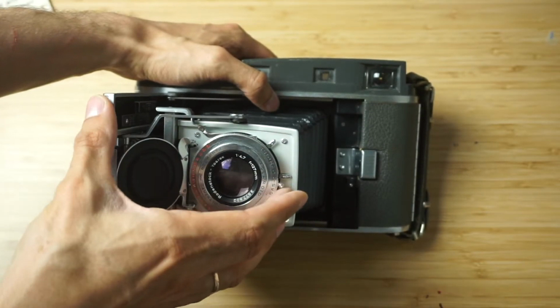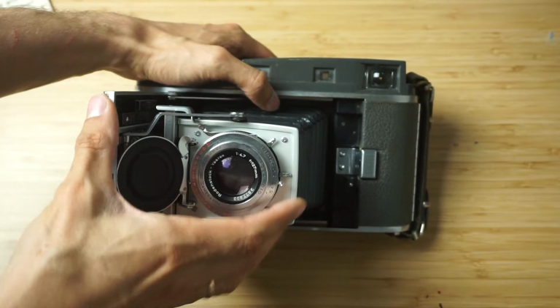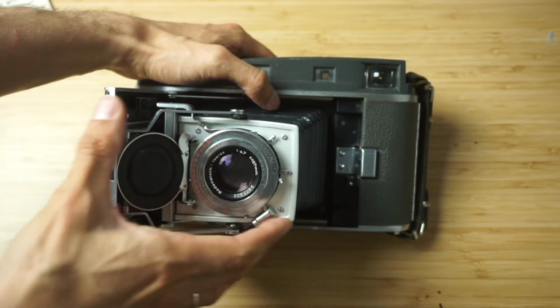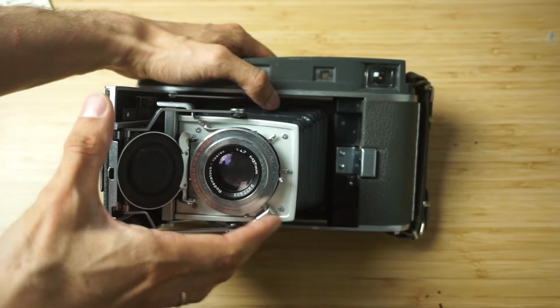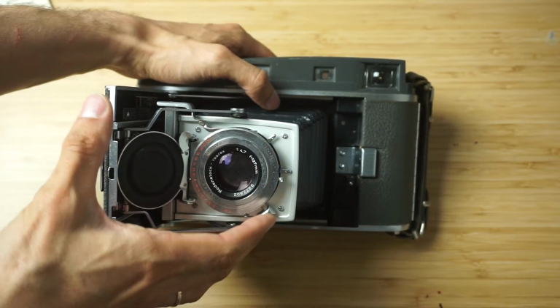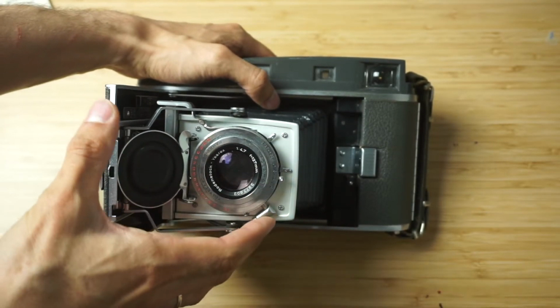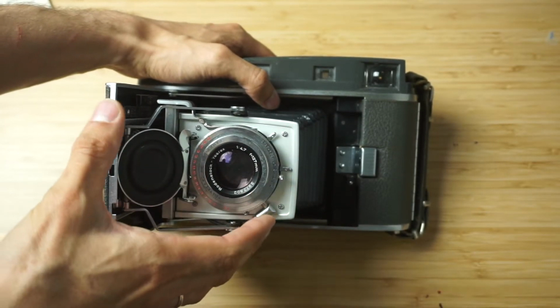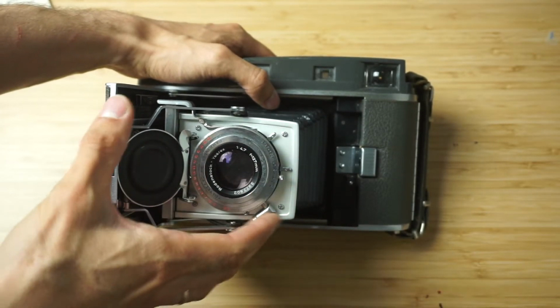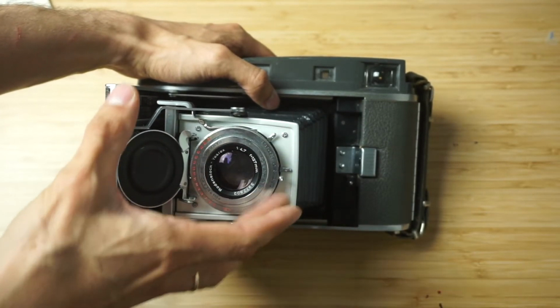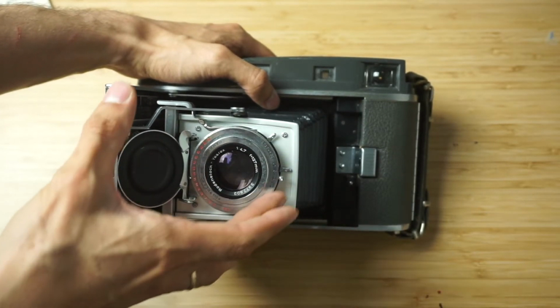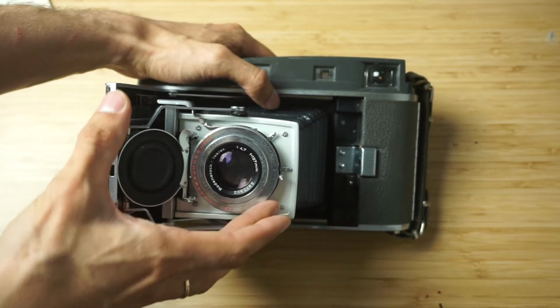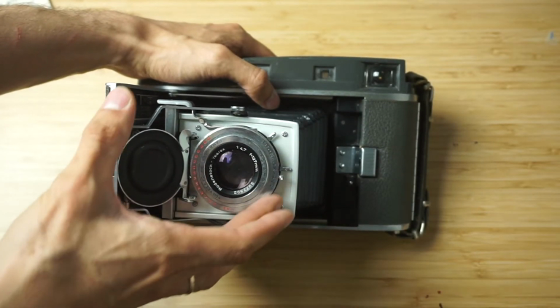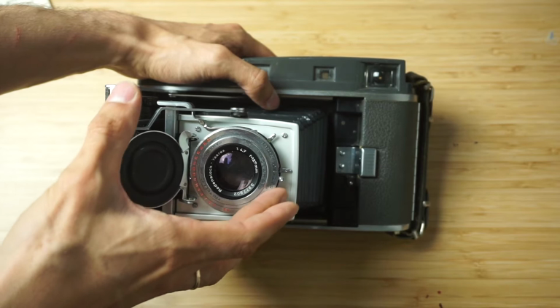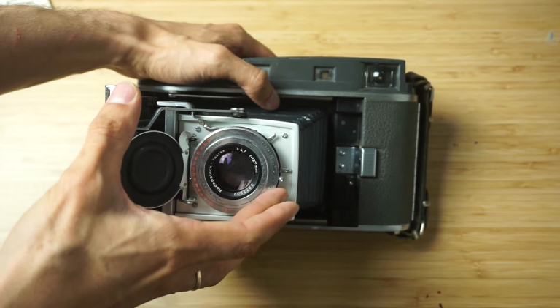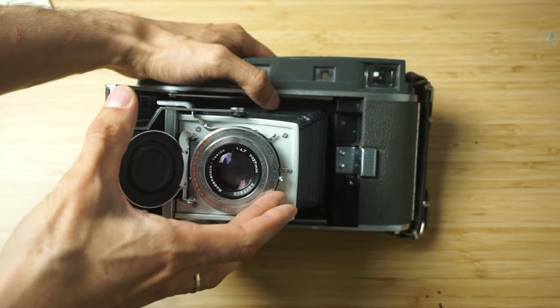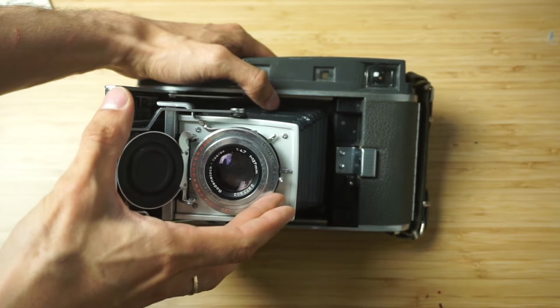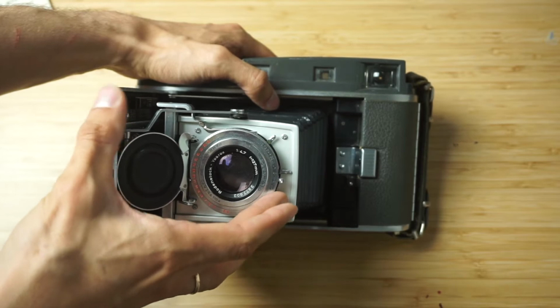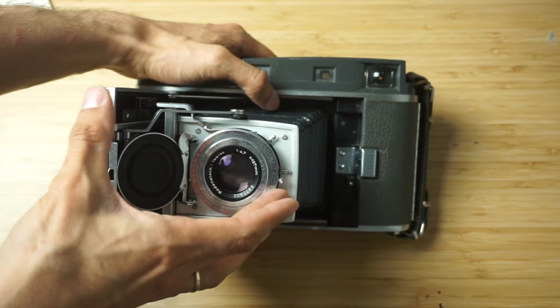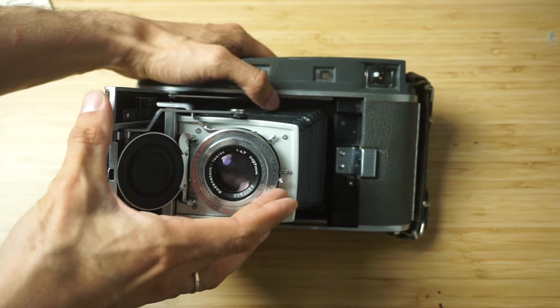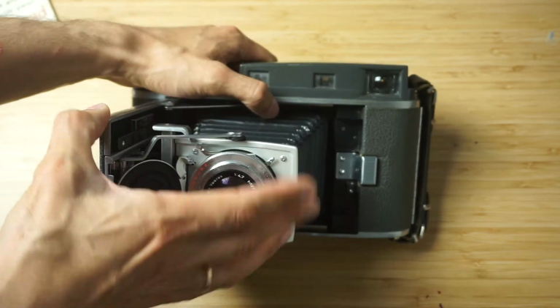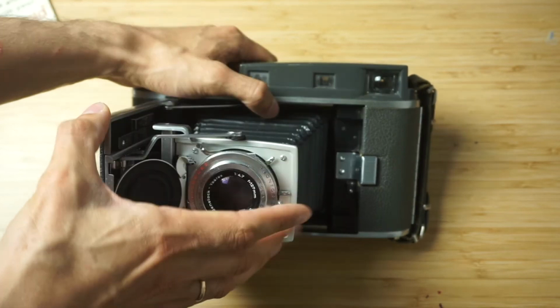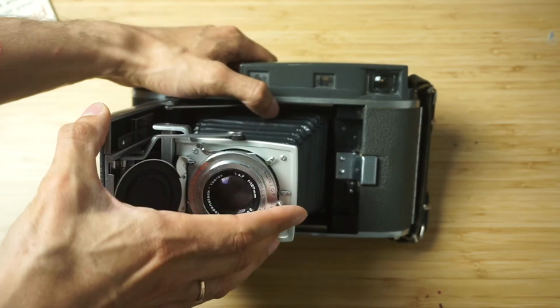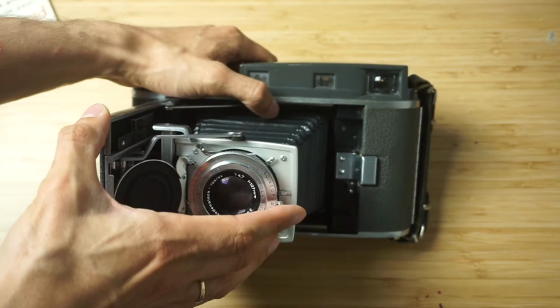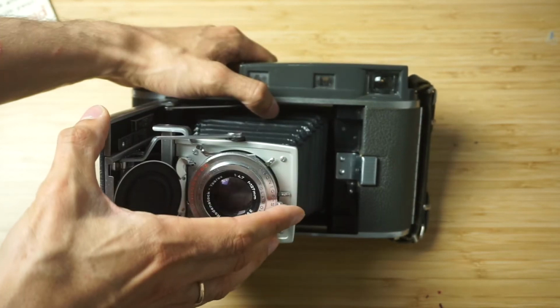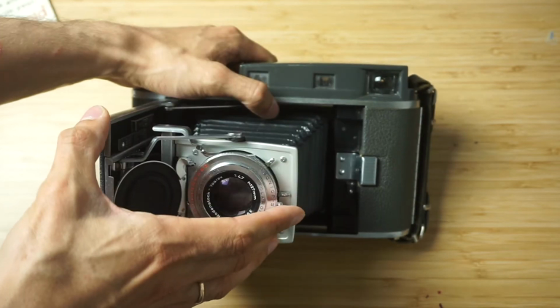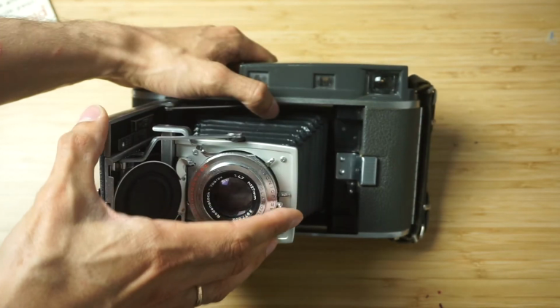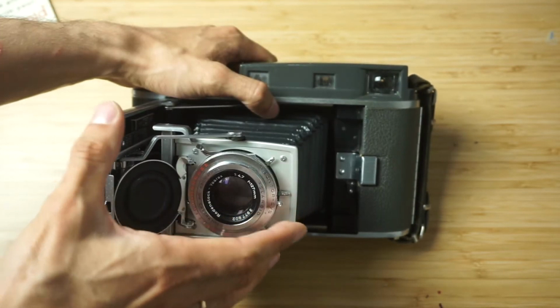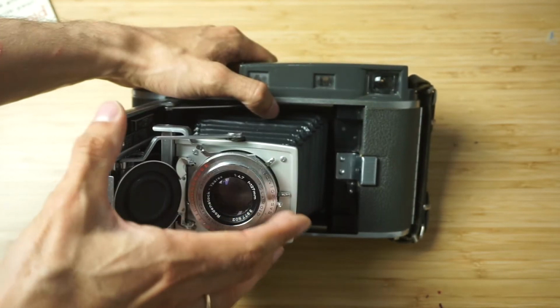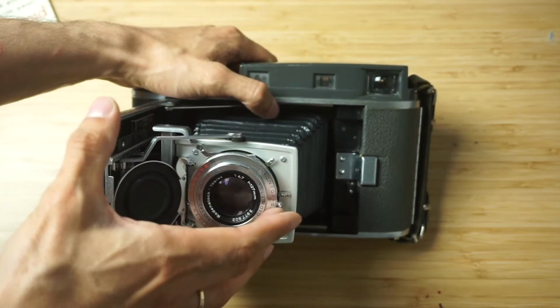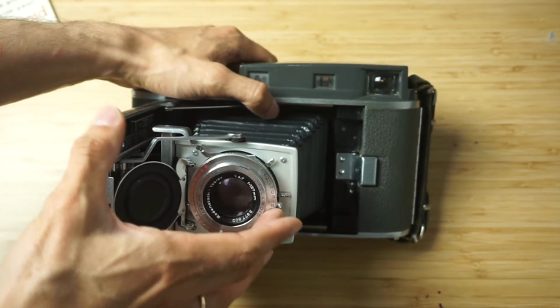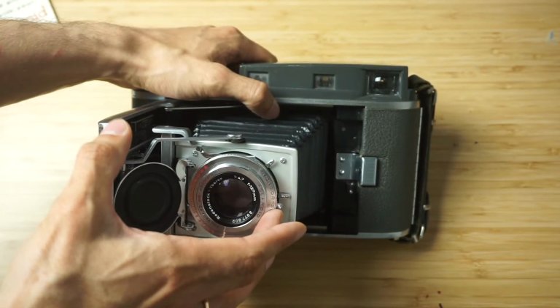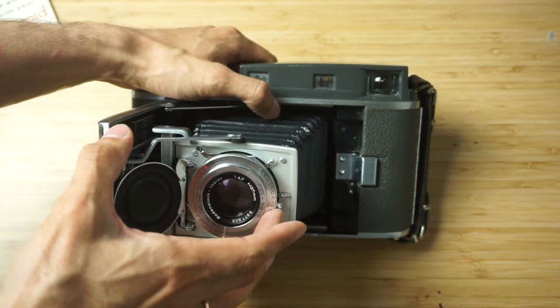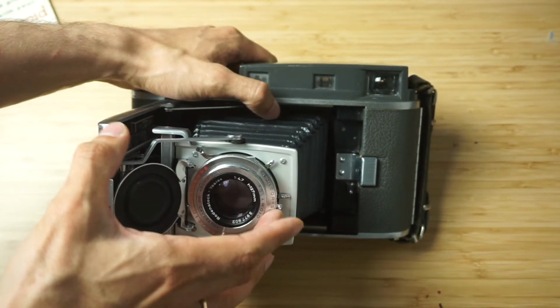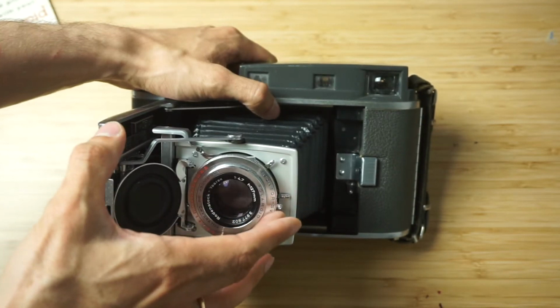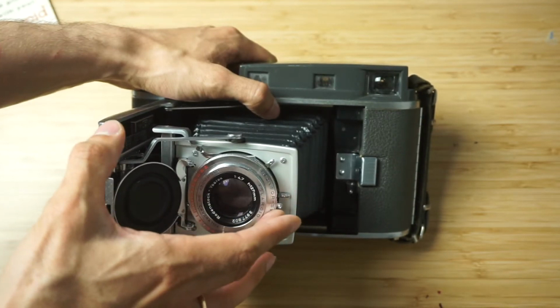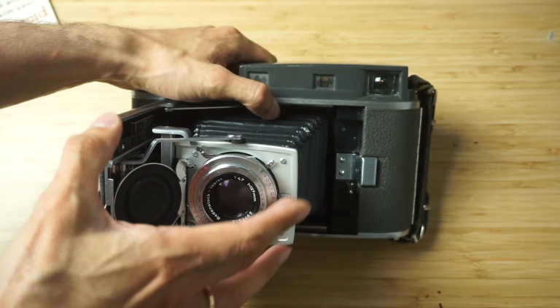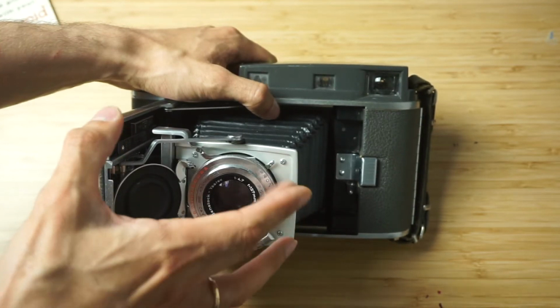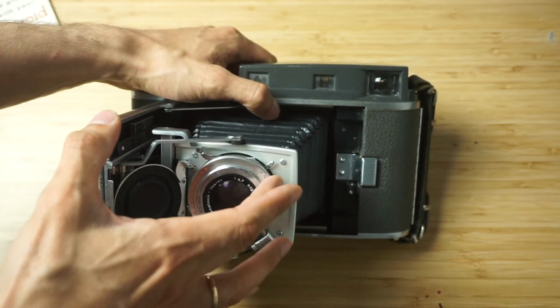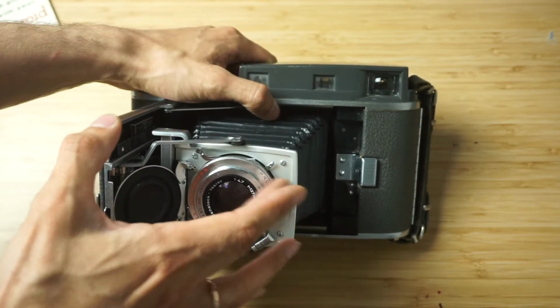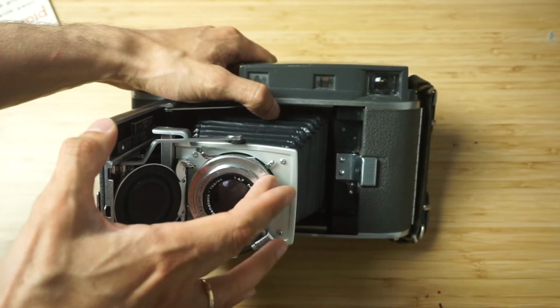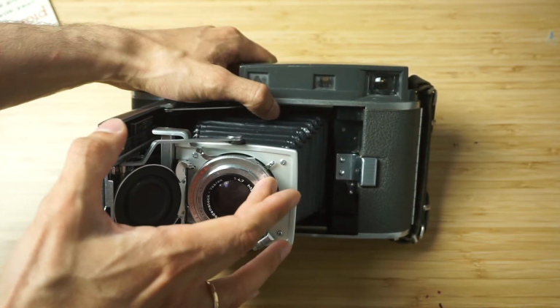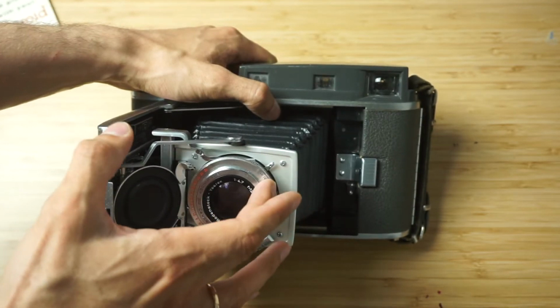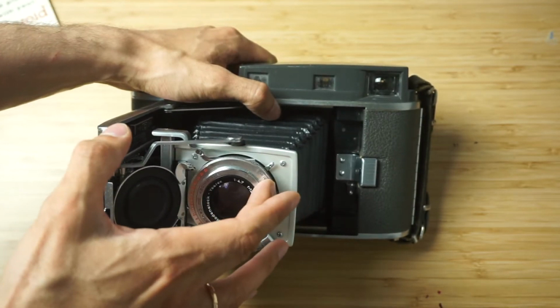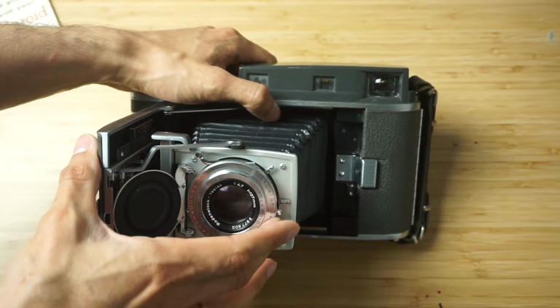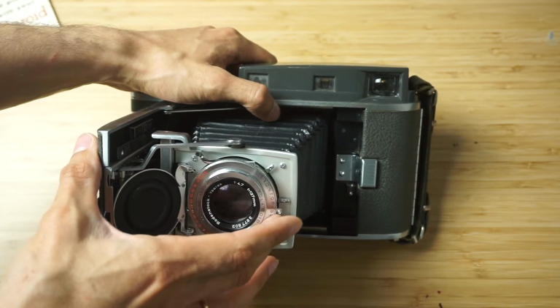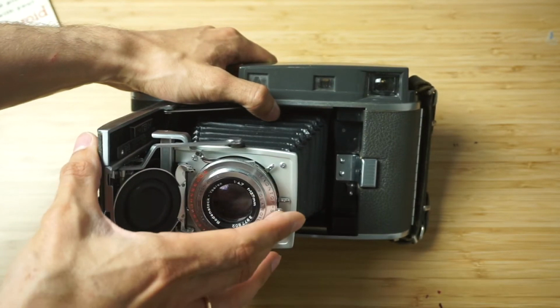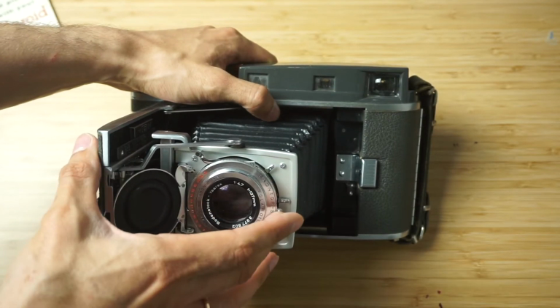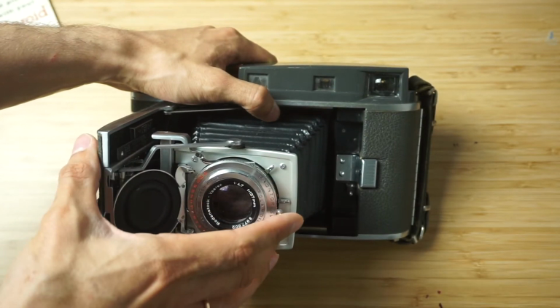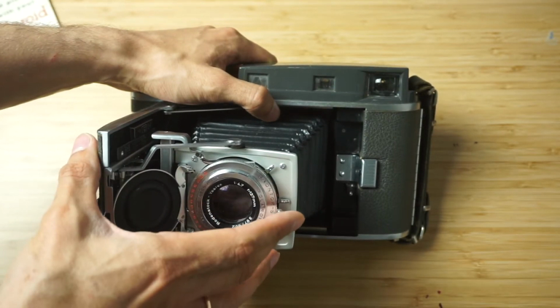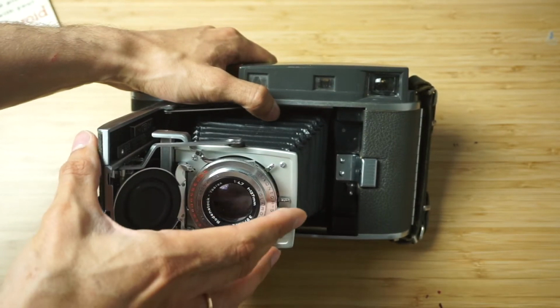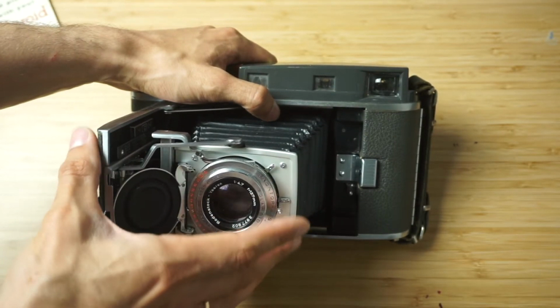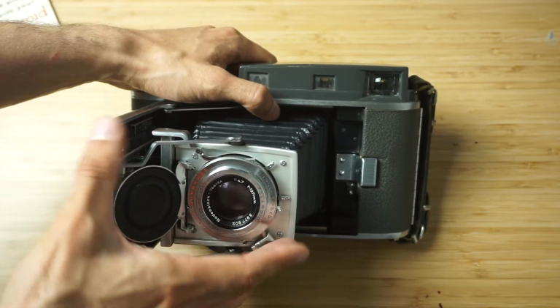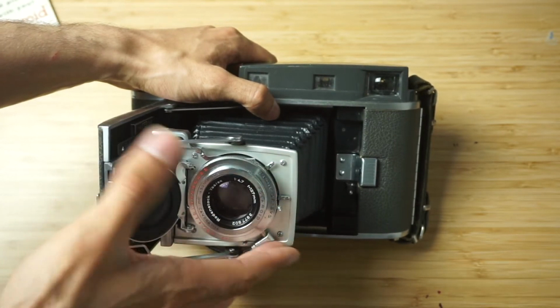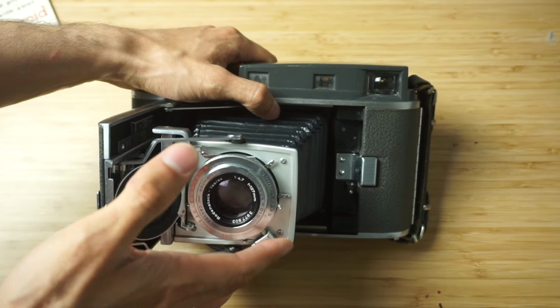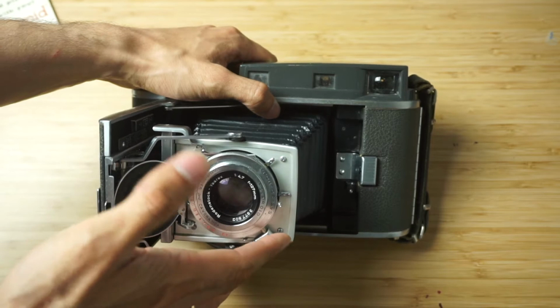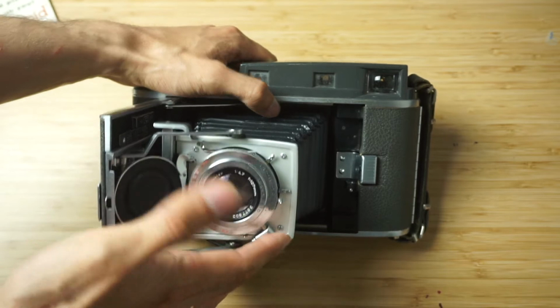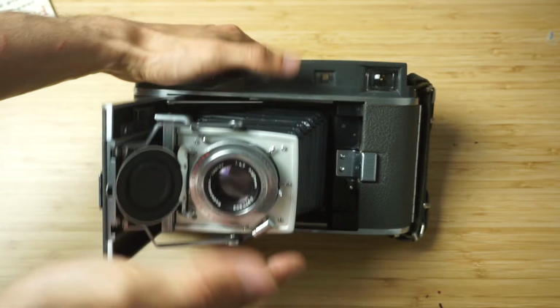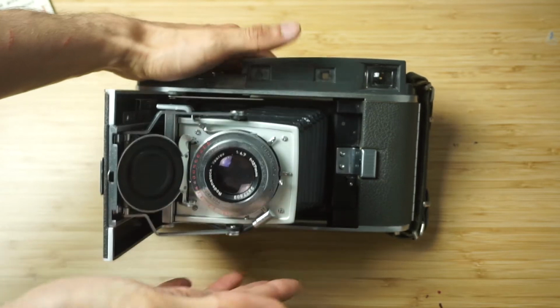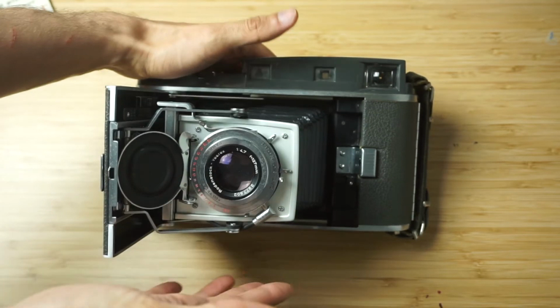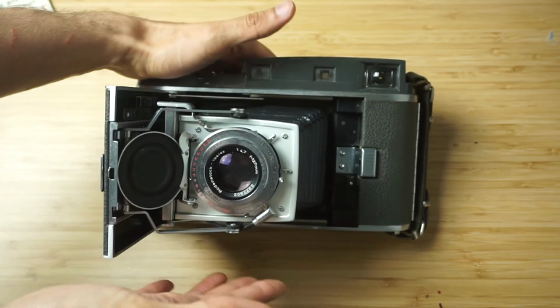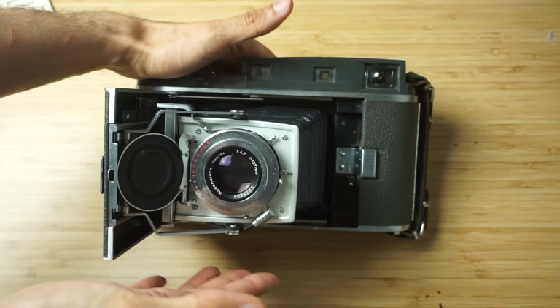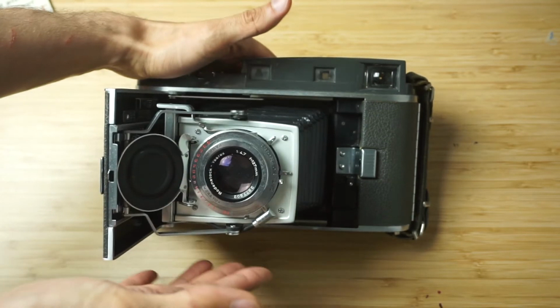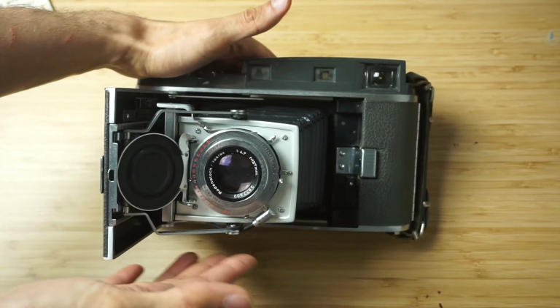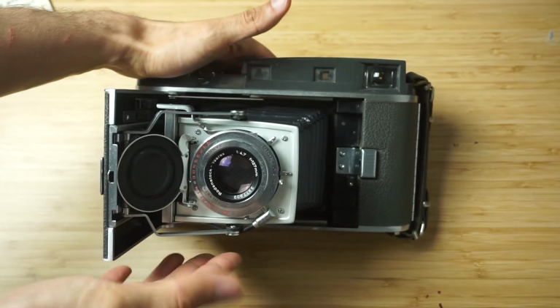I think it's a little bit slow on the slow shutter speeds, but I think I just have to do a CLA and then it's going to be fine.